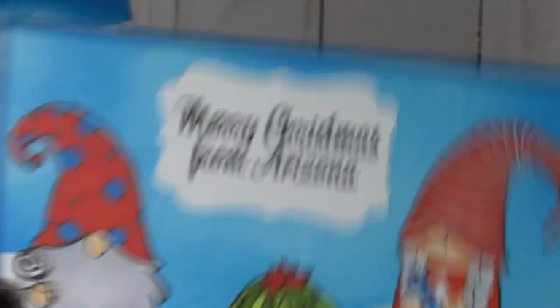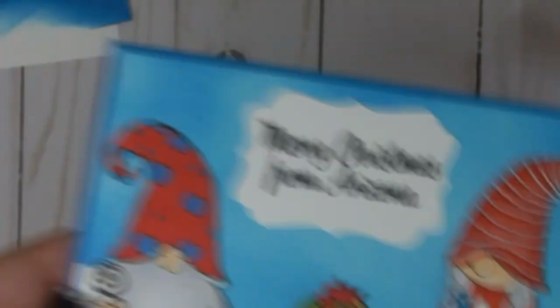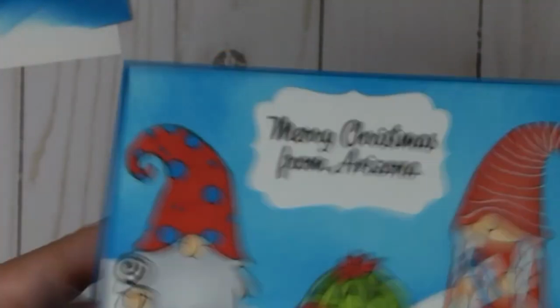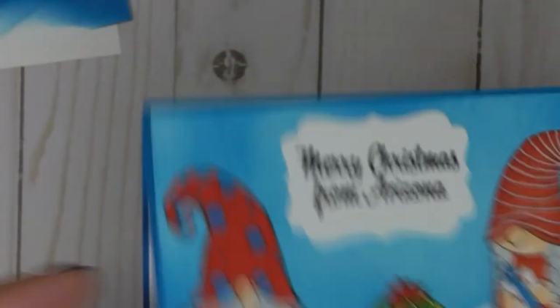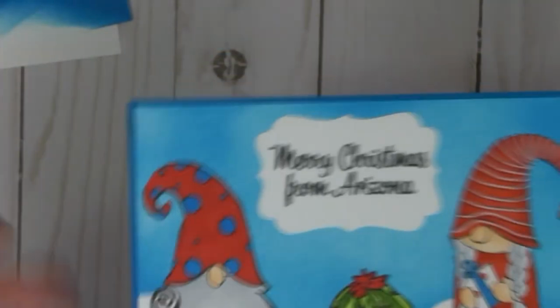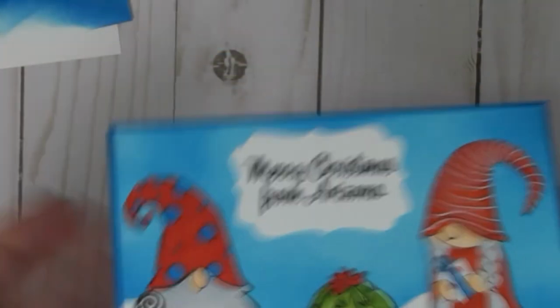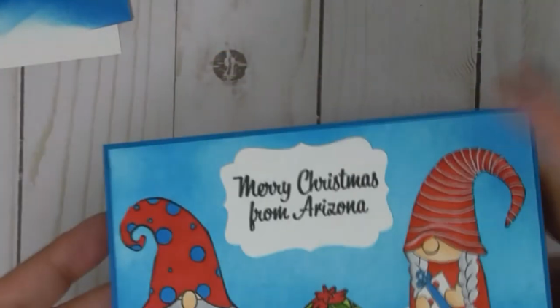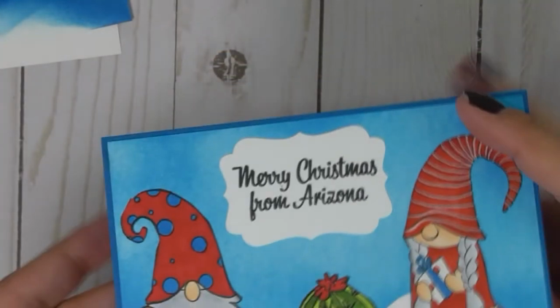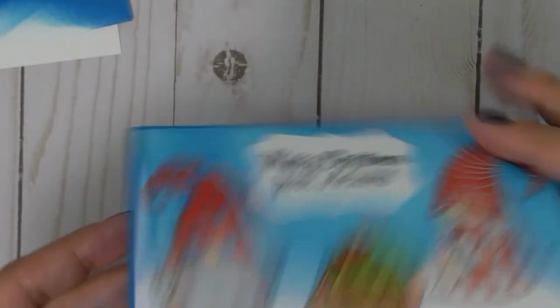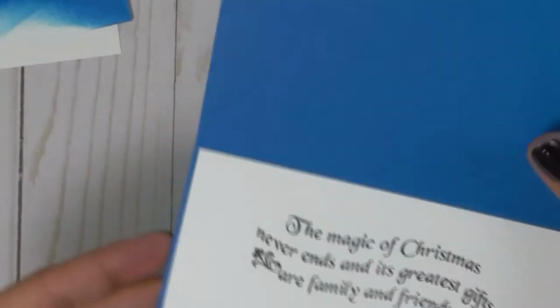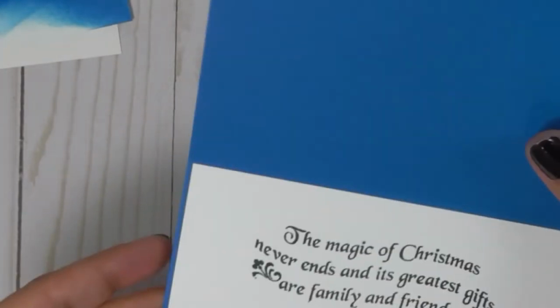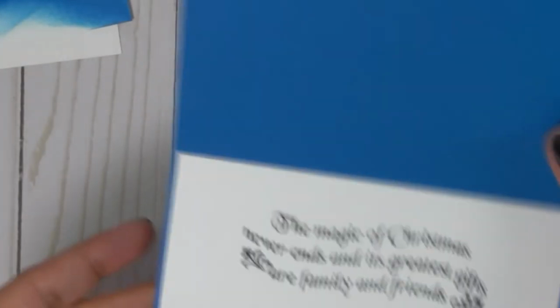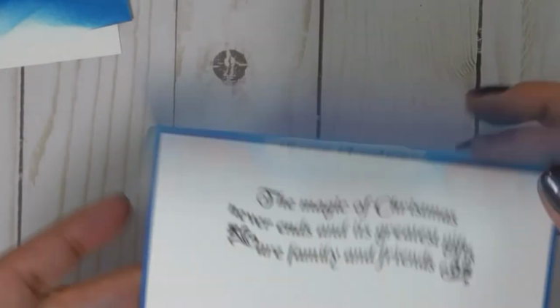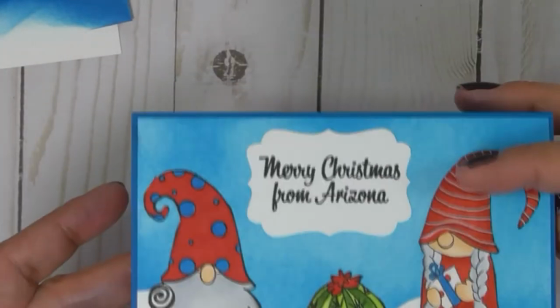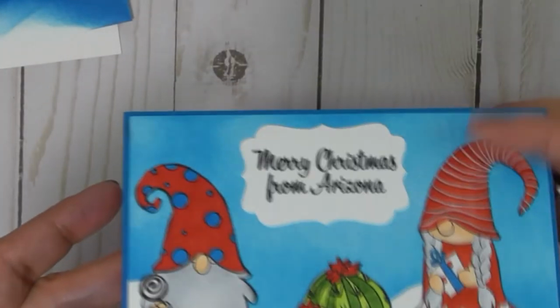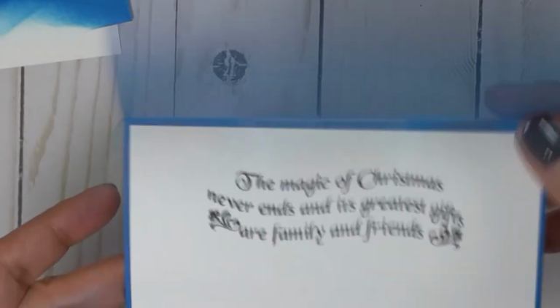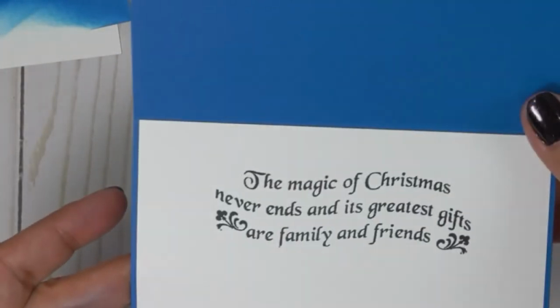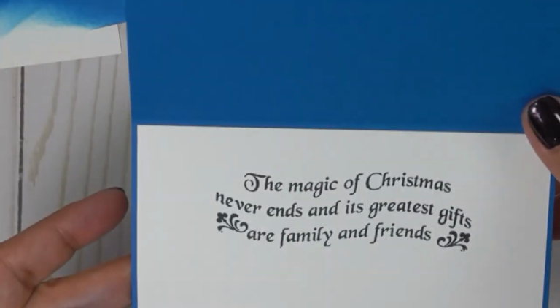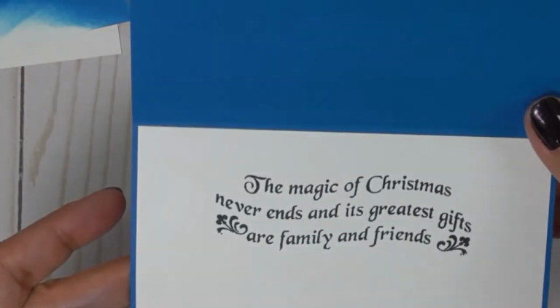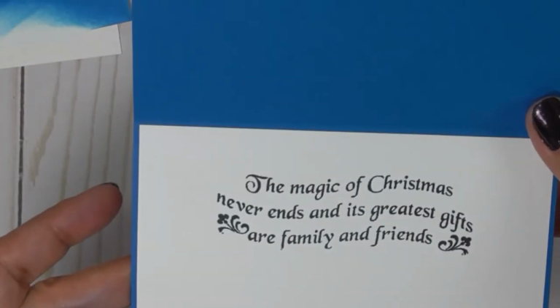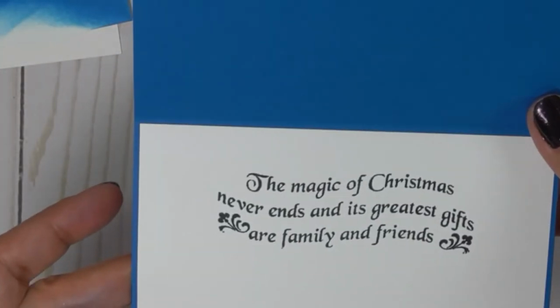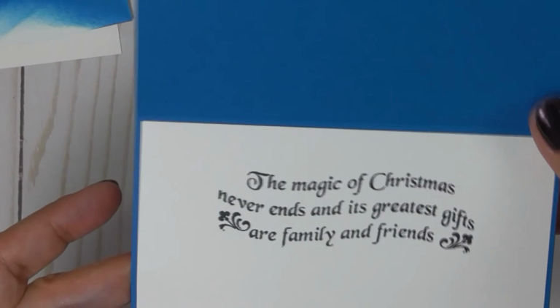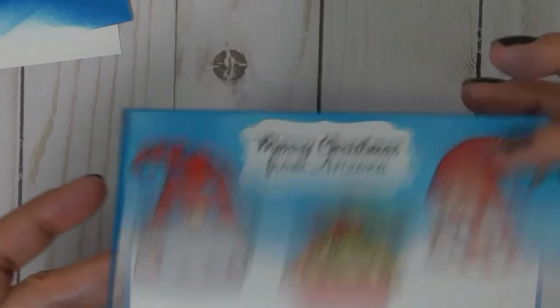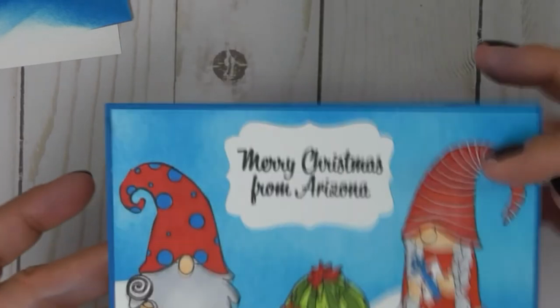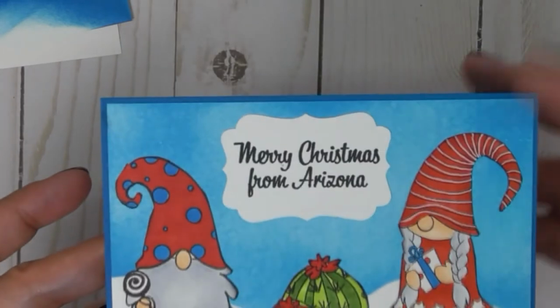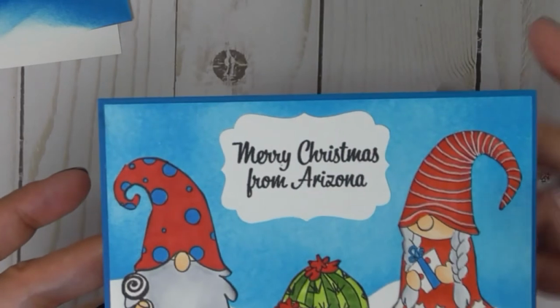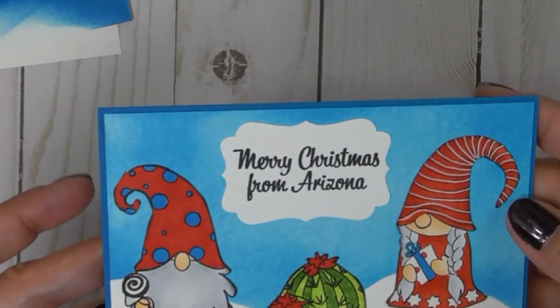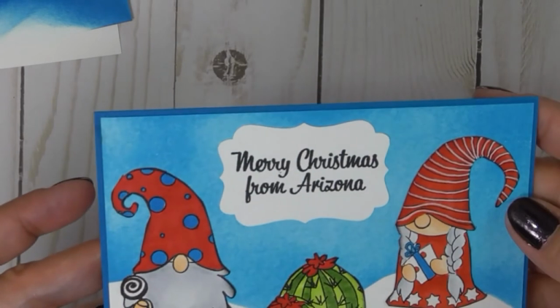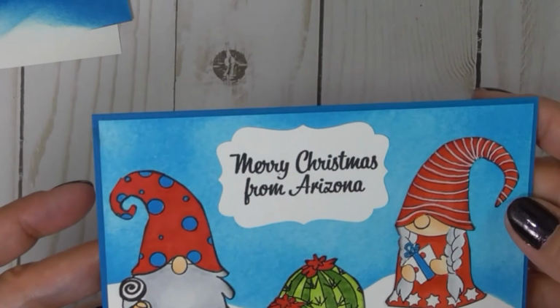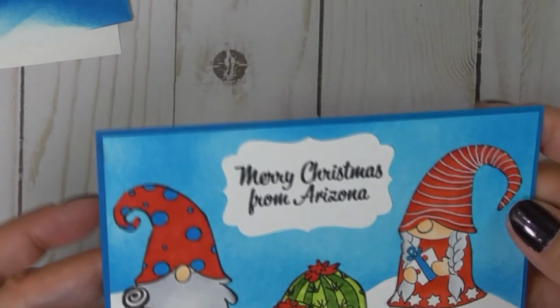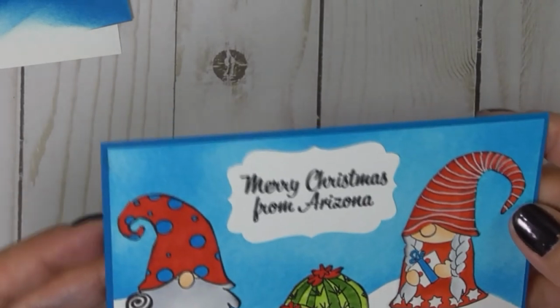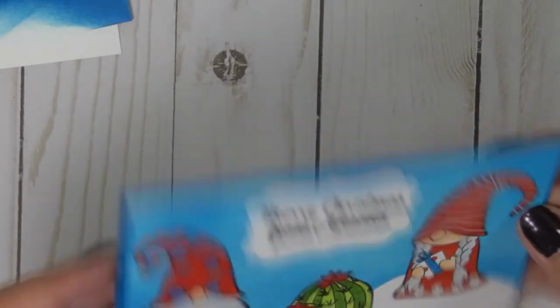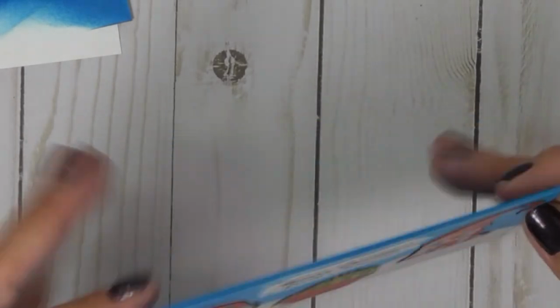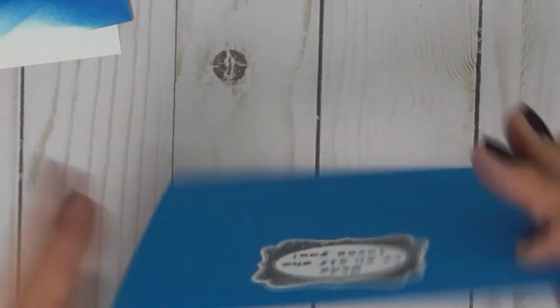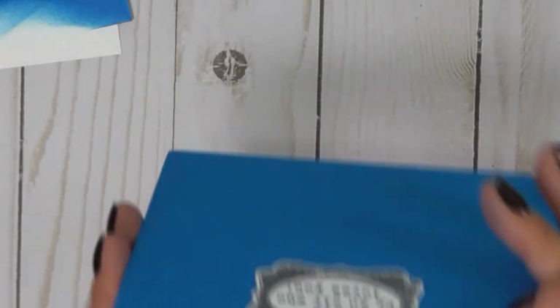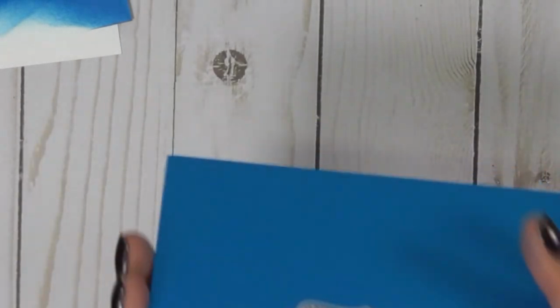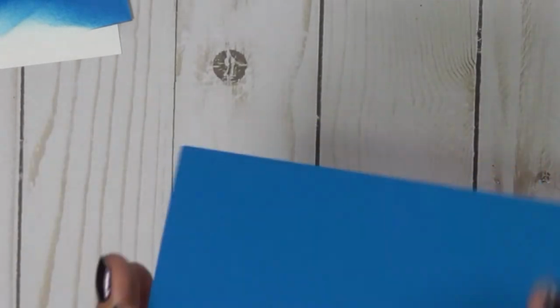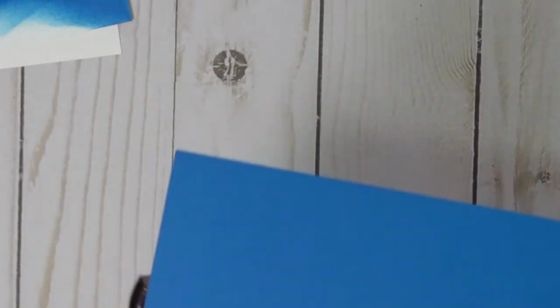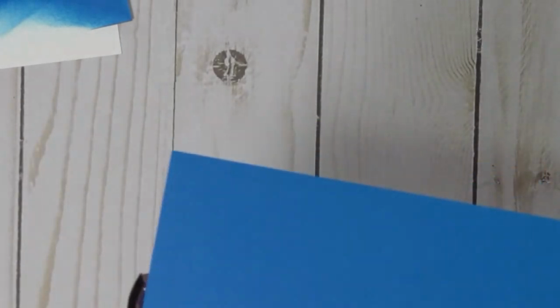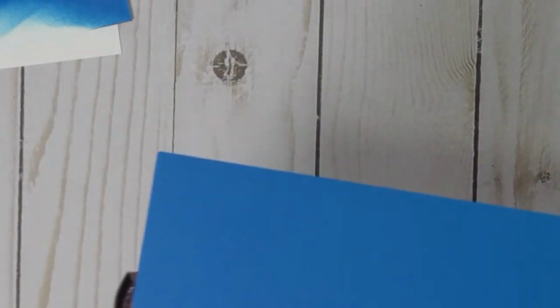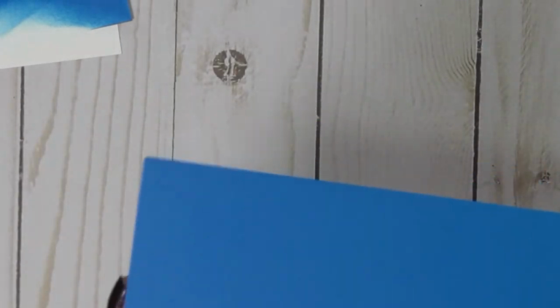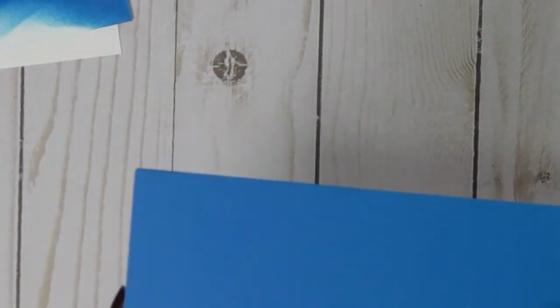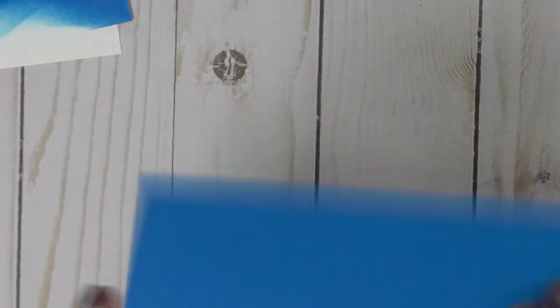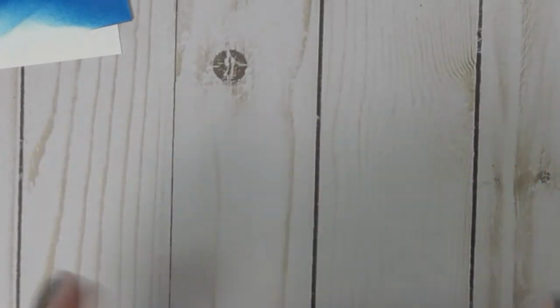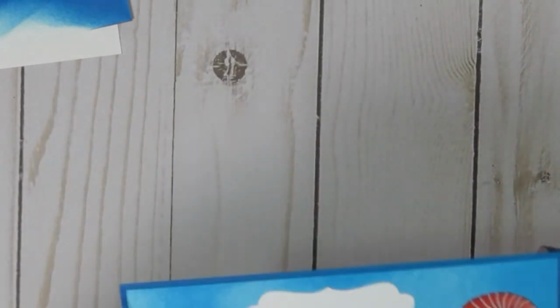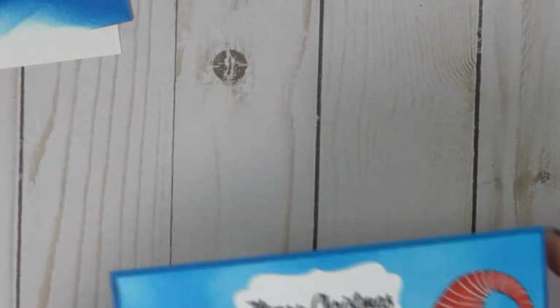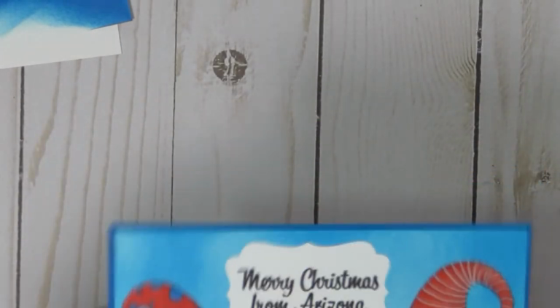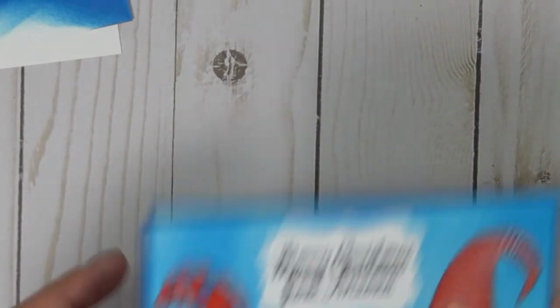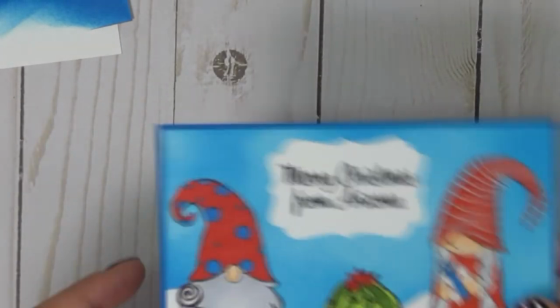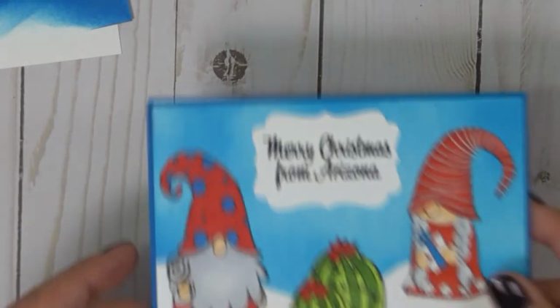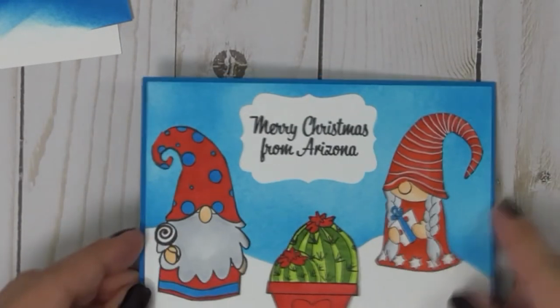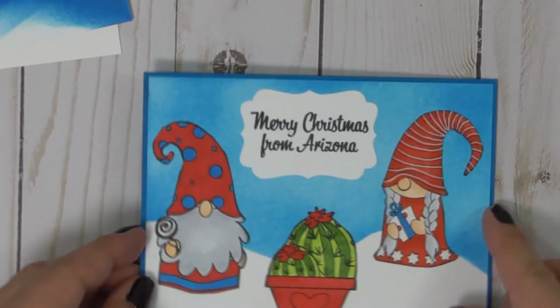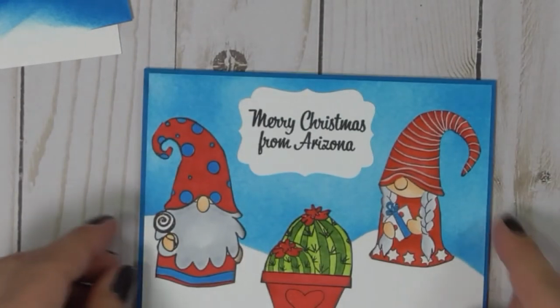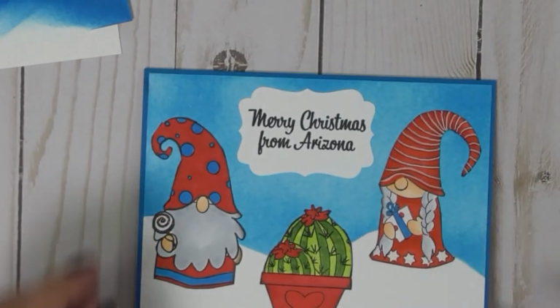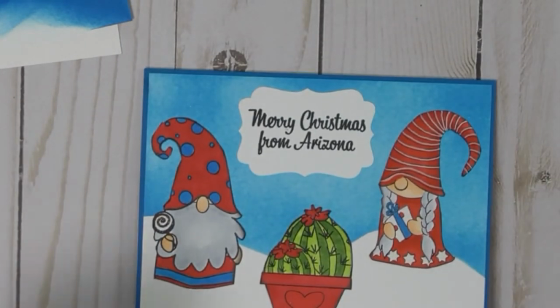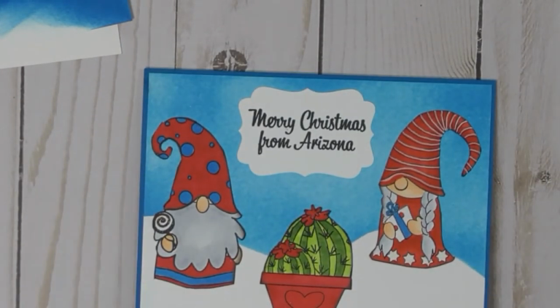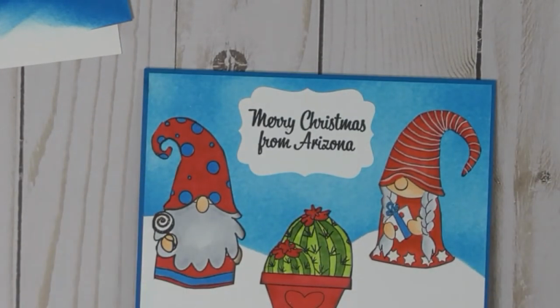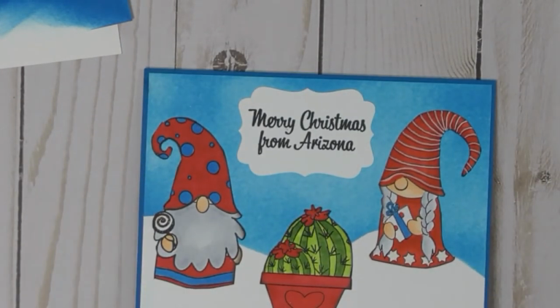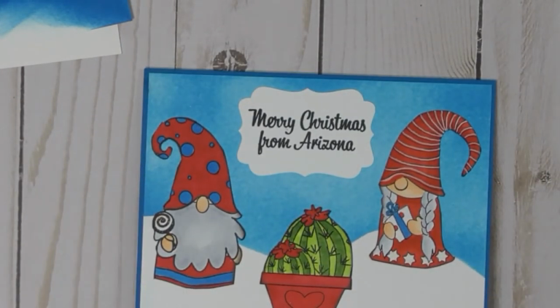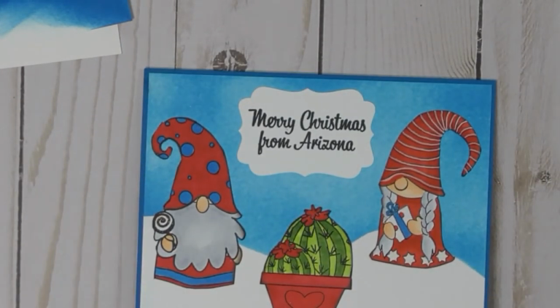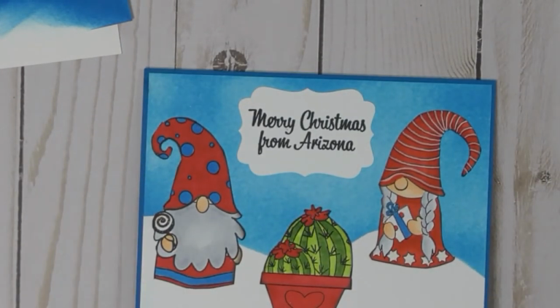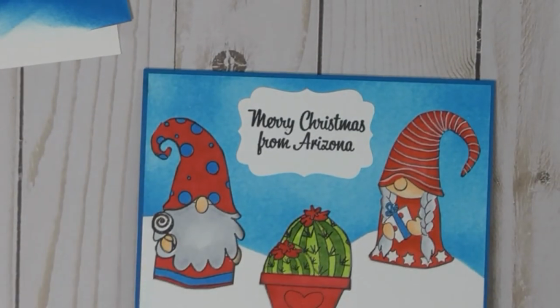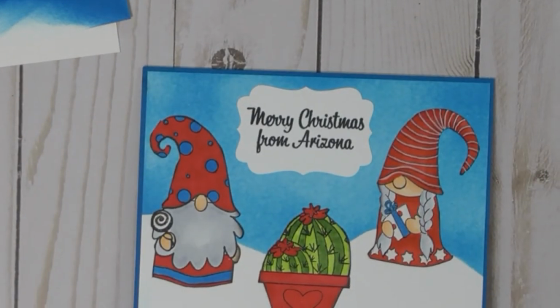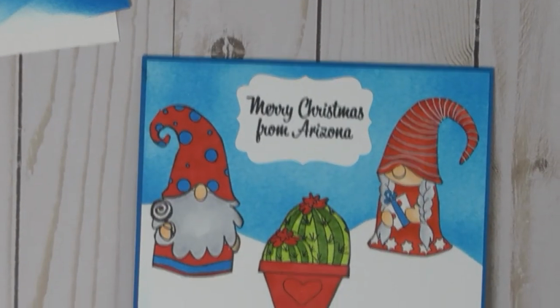I really love the way this turned out. I'm quite happy with it — super cute. Thanks for watching.